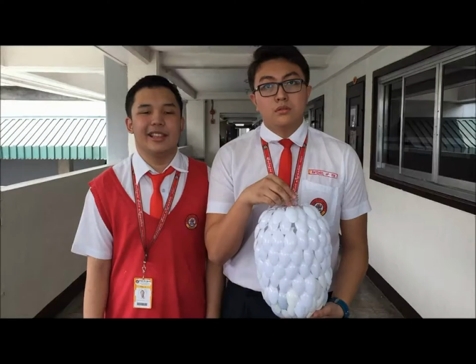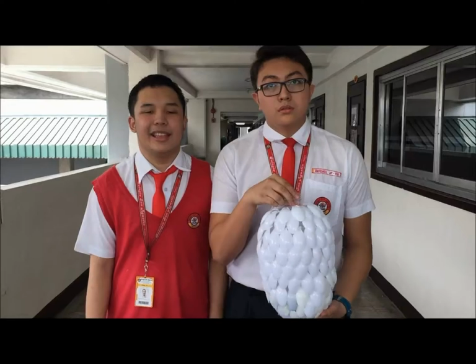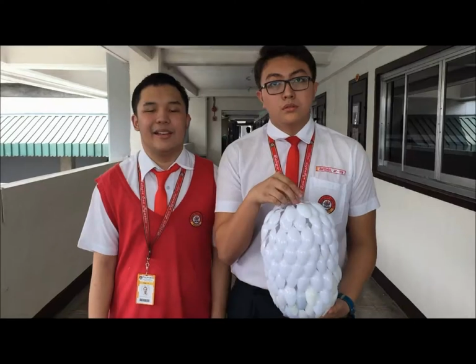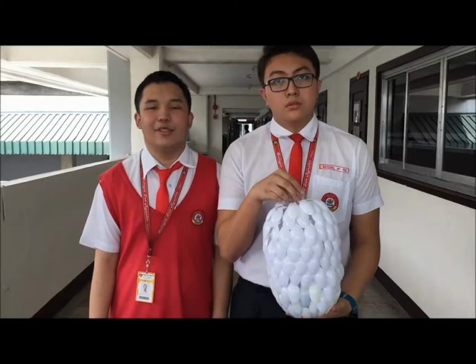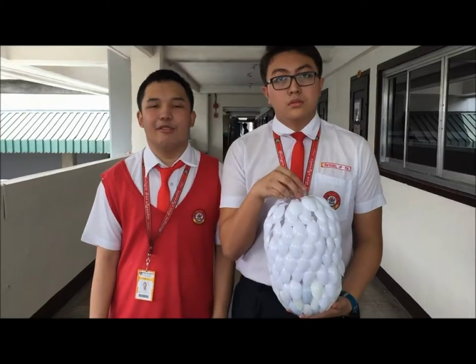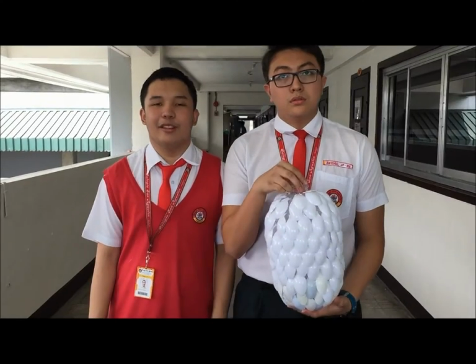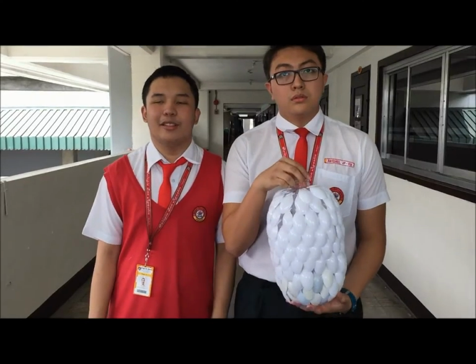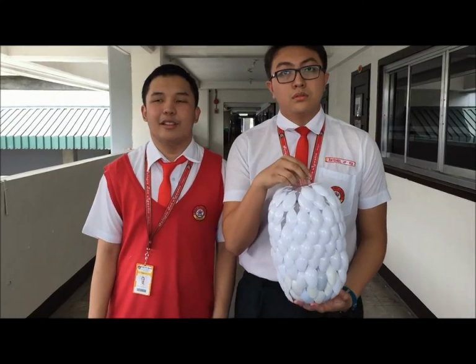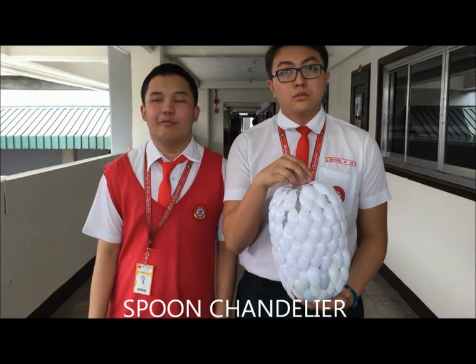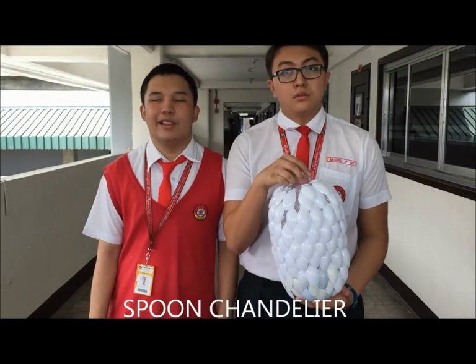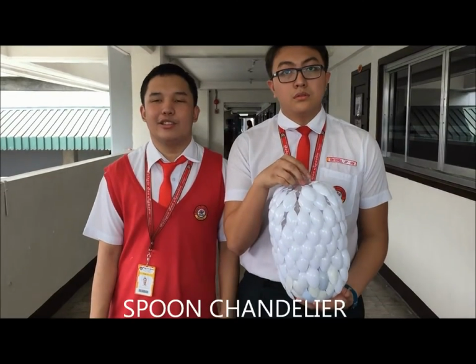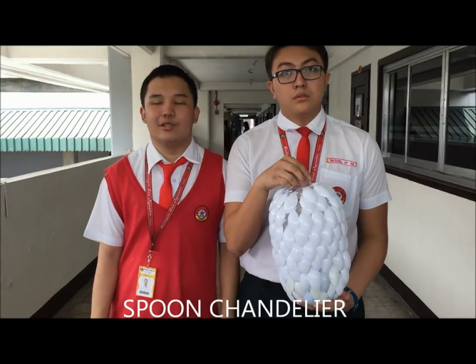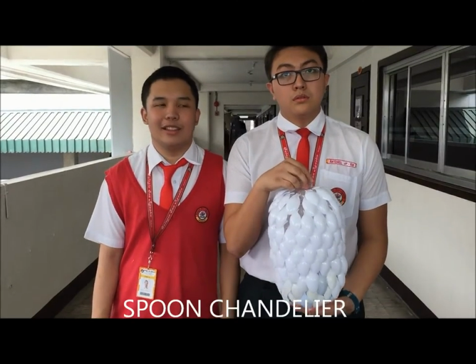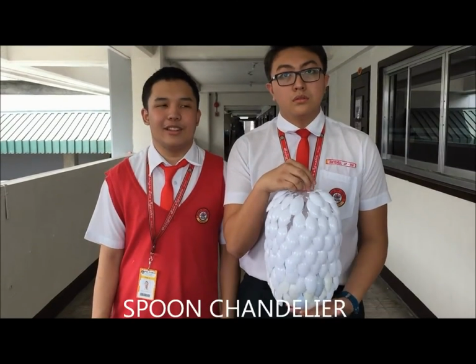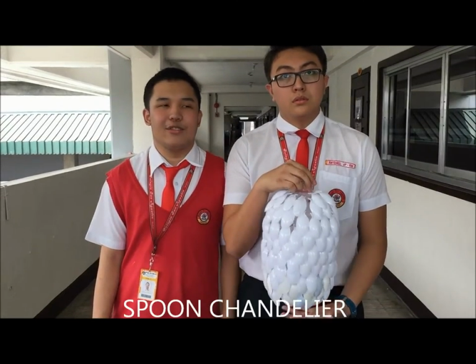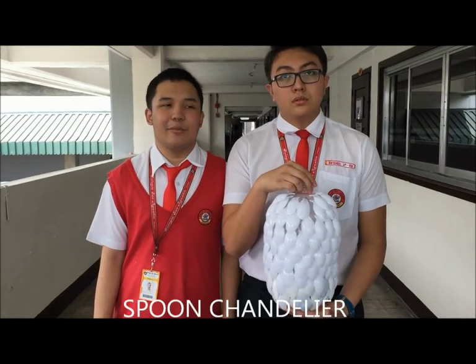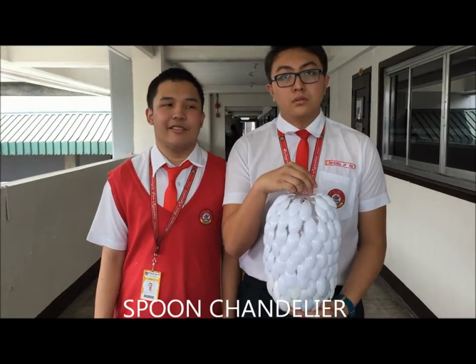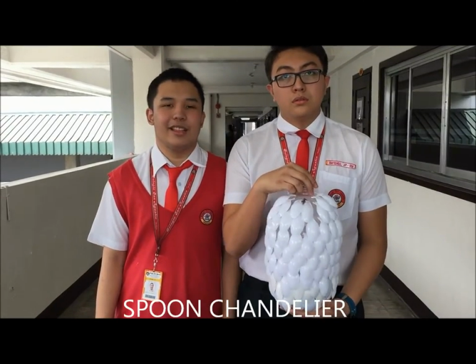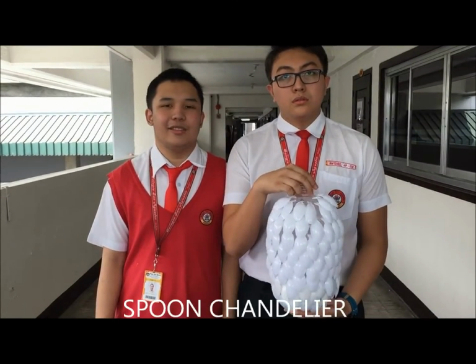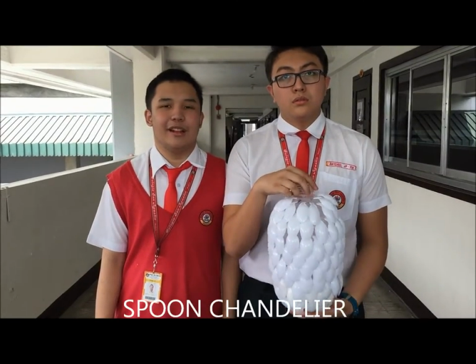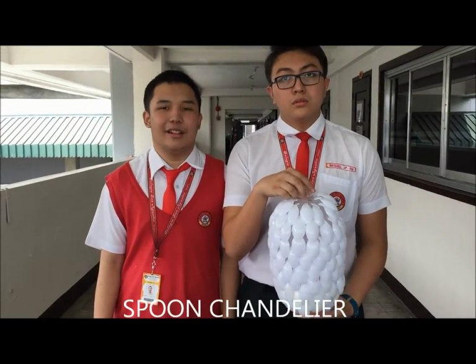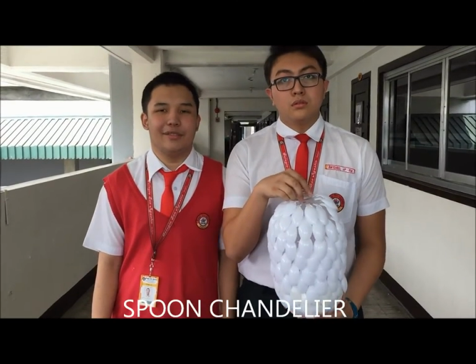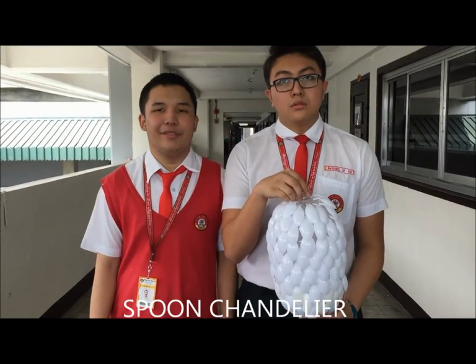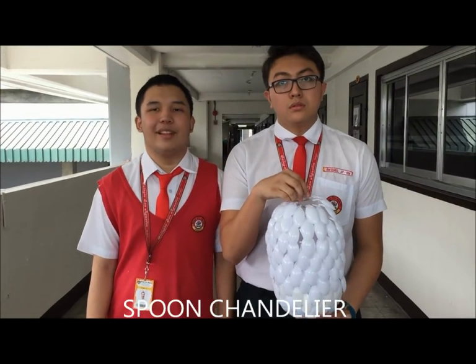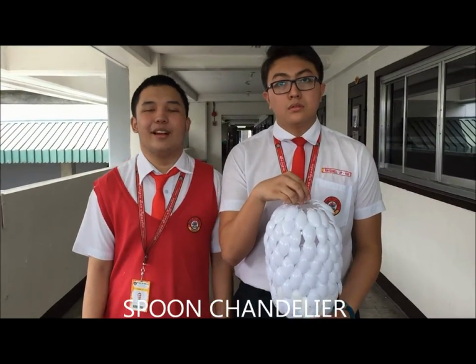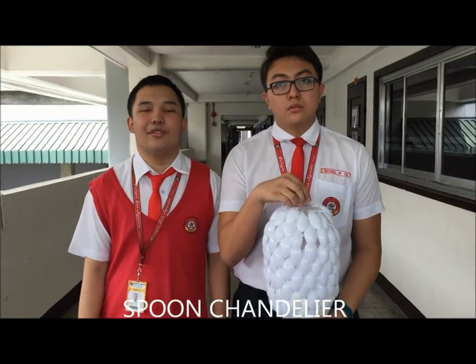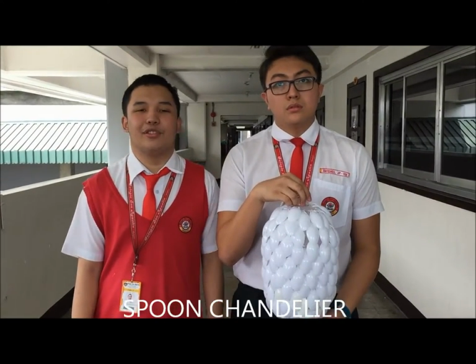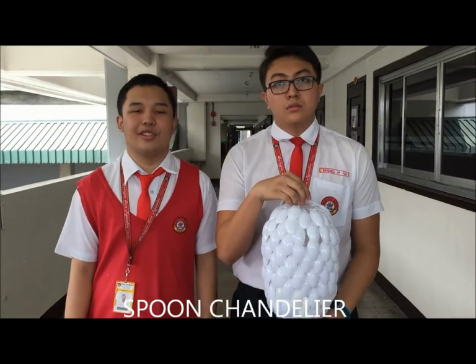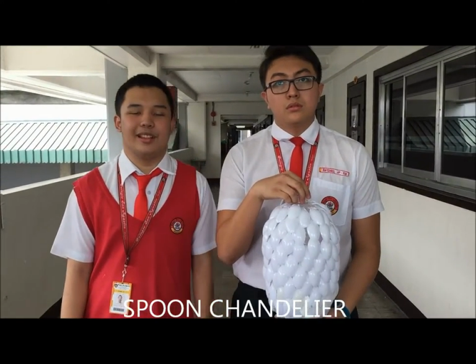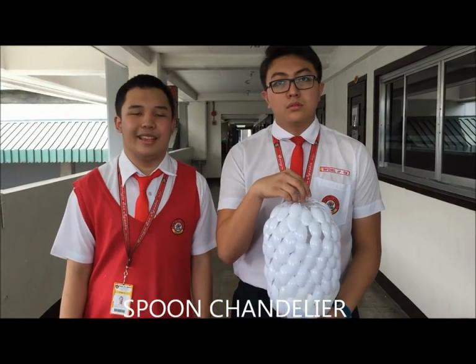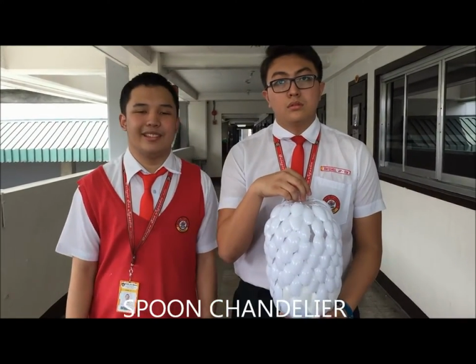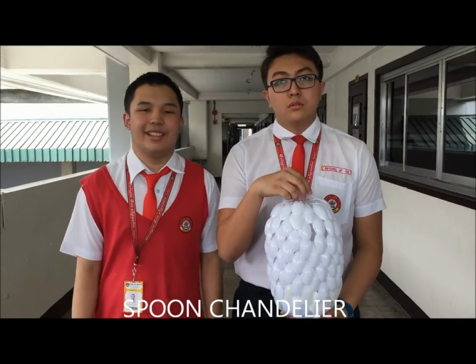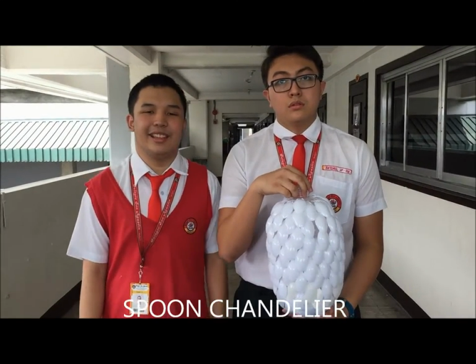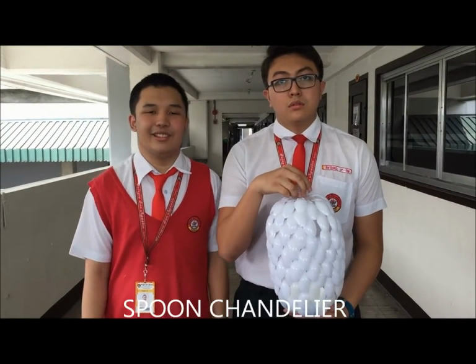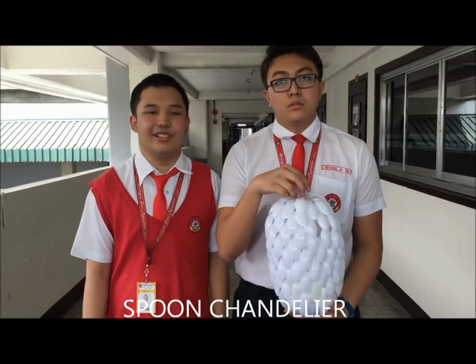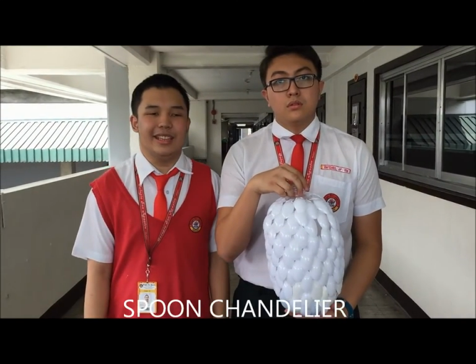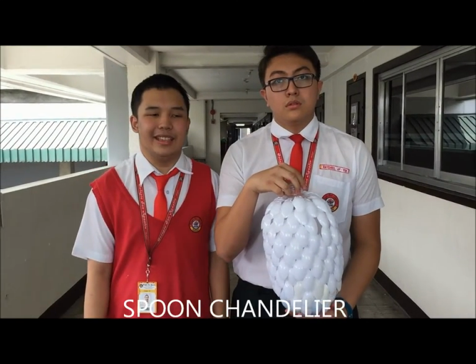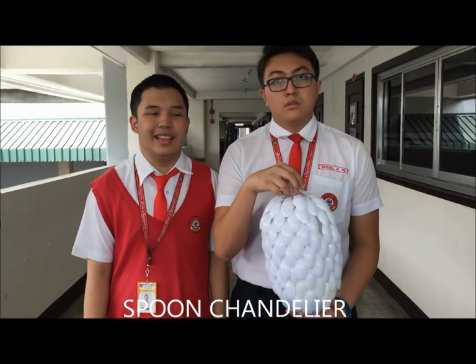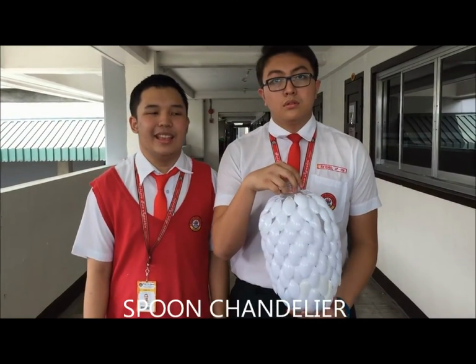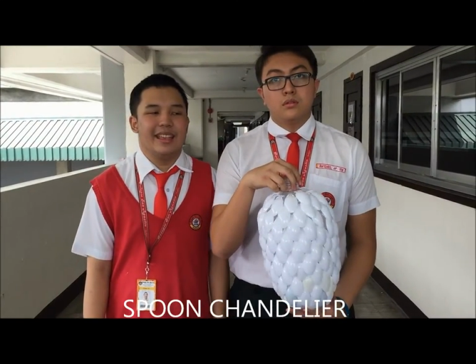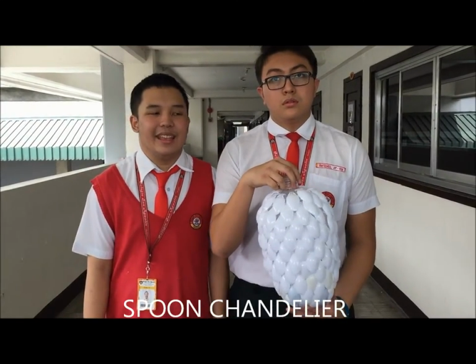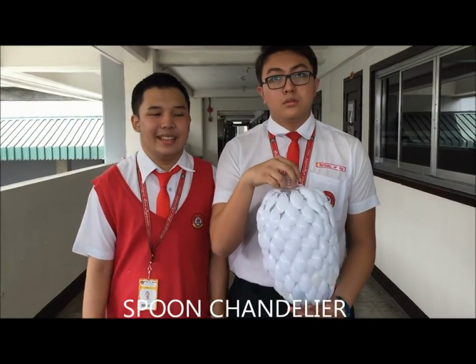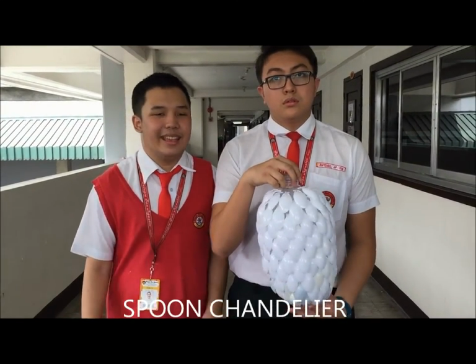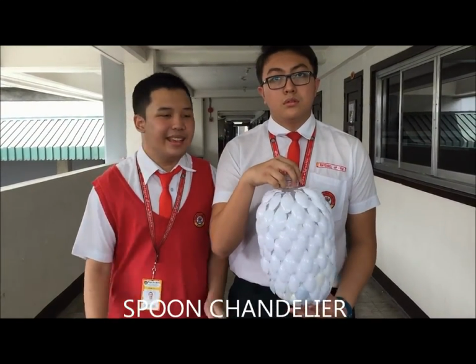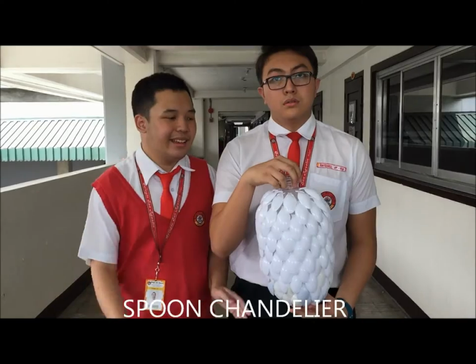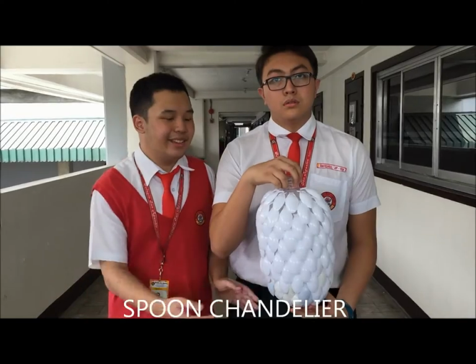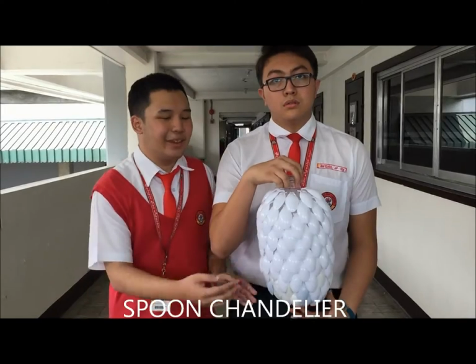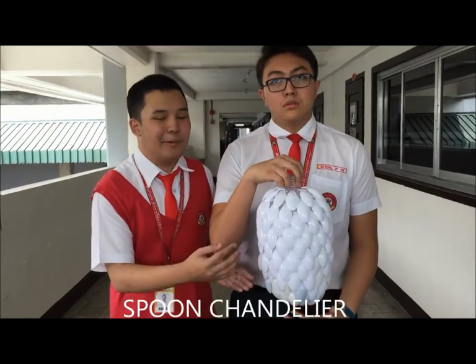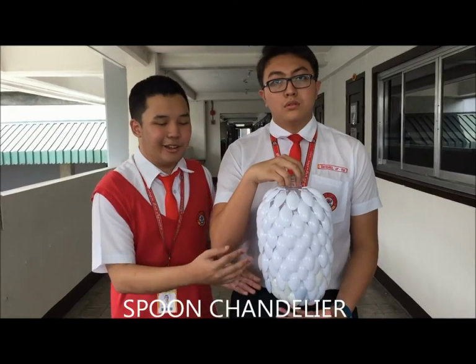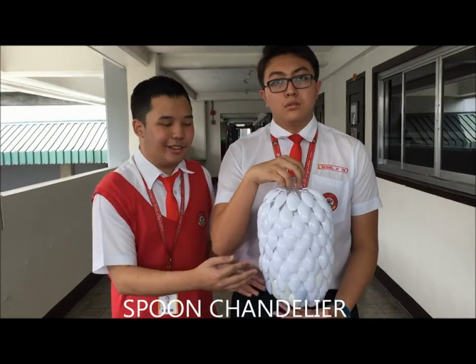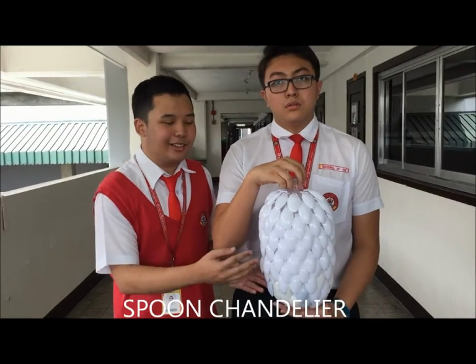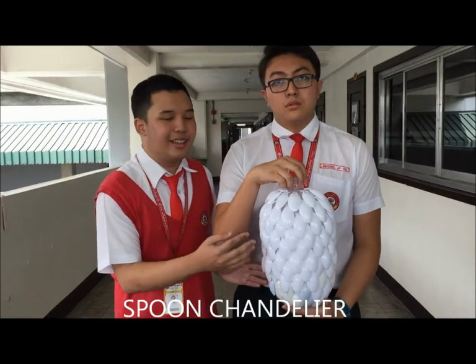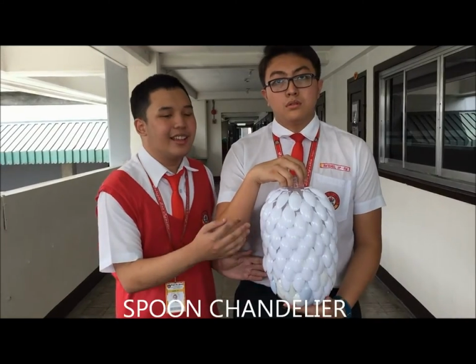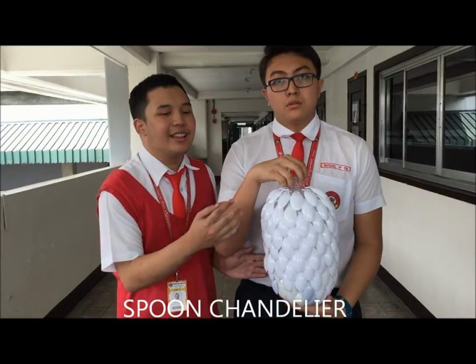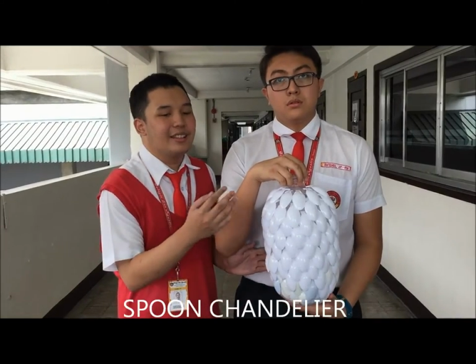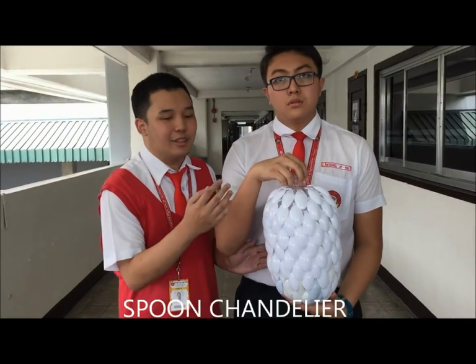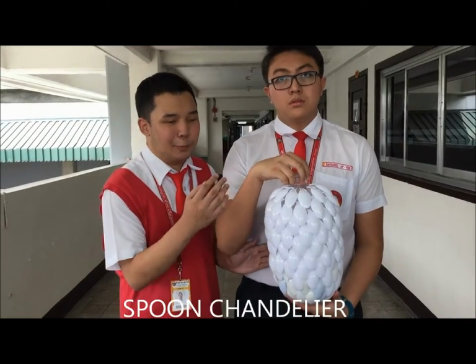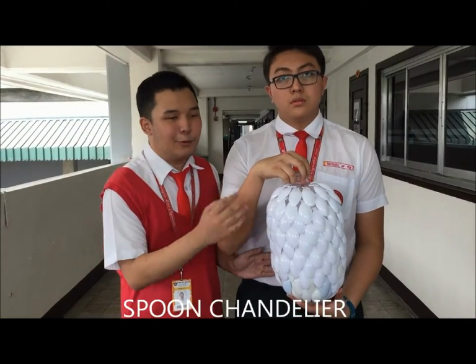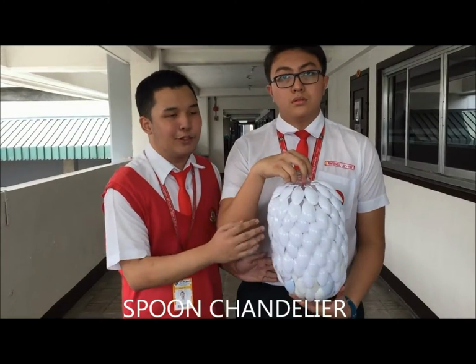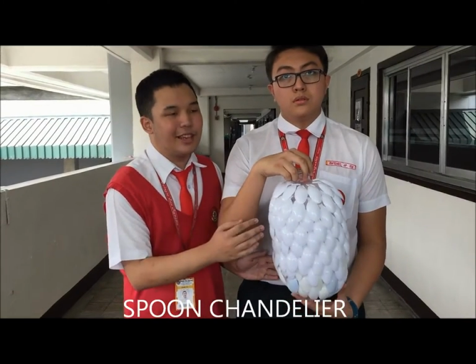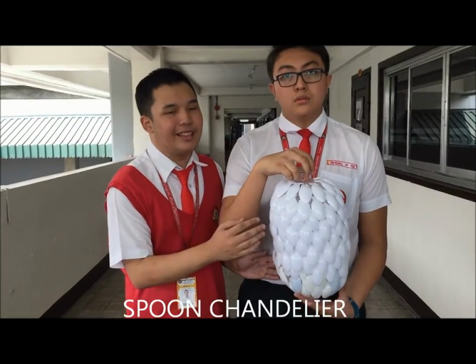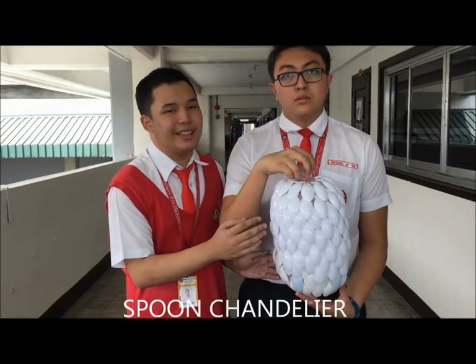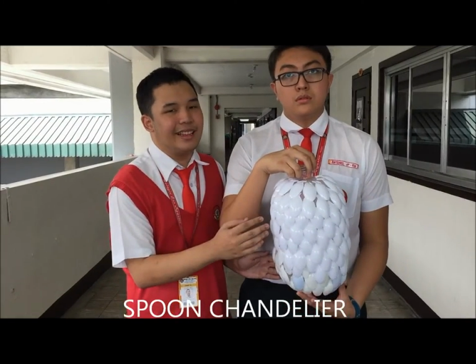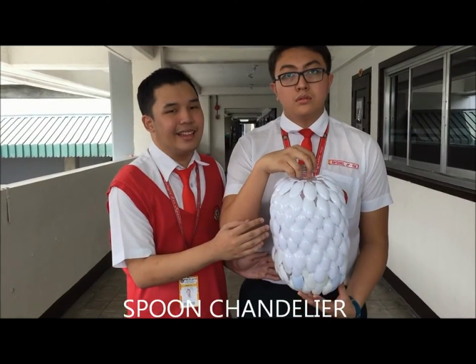Good morning, everyone. We are students from grade 12 of Kolaios Hanegoski. And here is our product, the Spoon Chandelier.